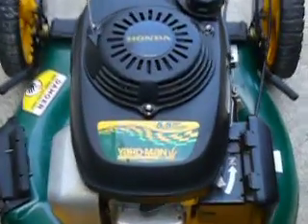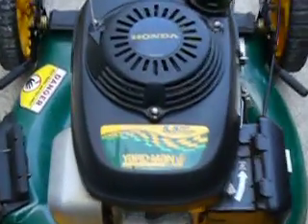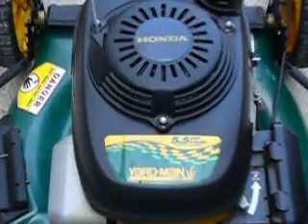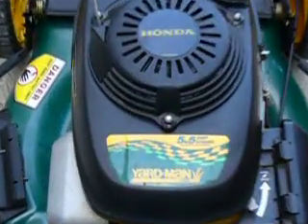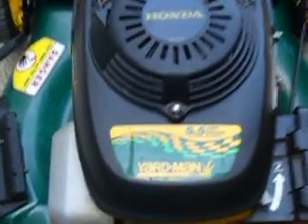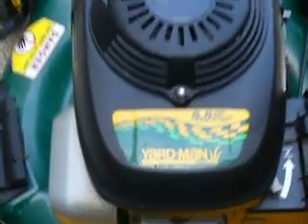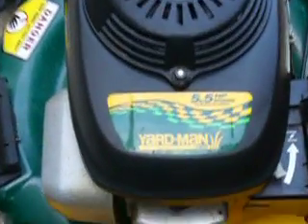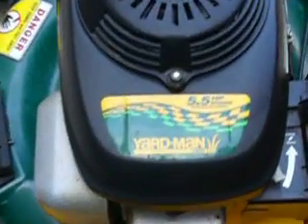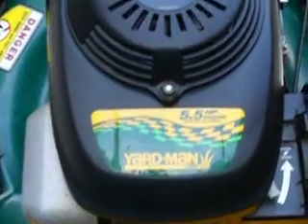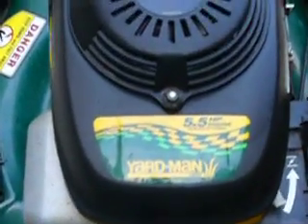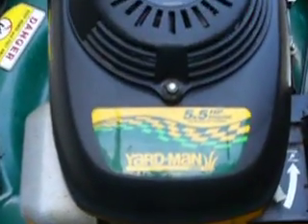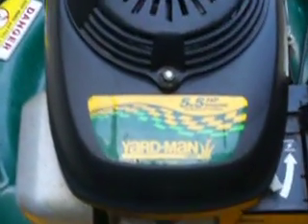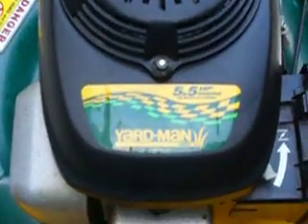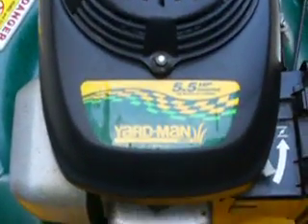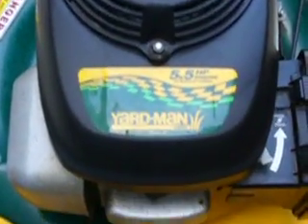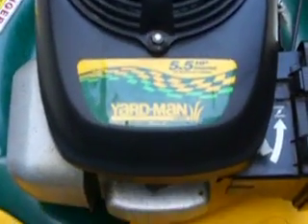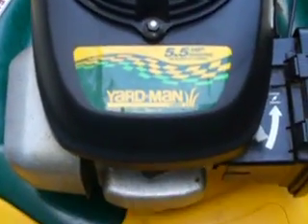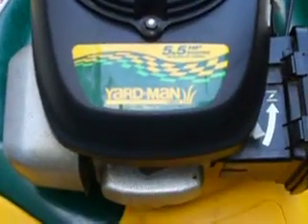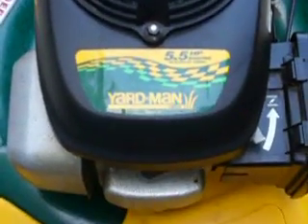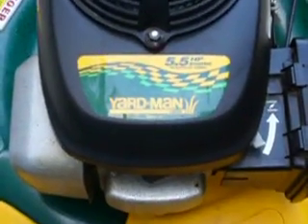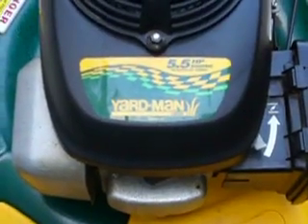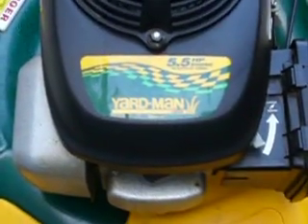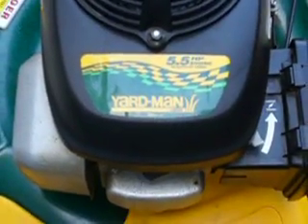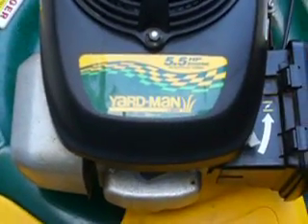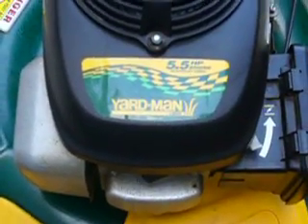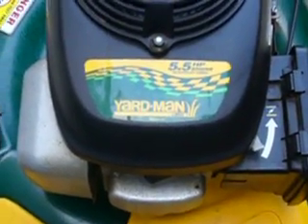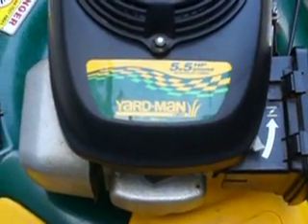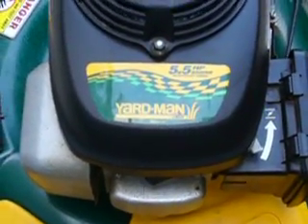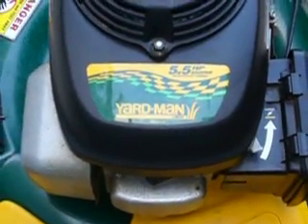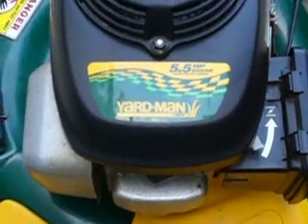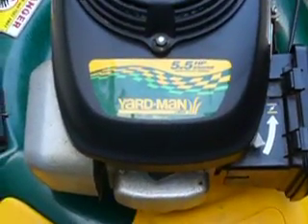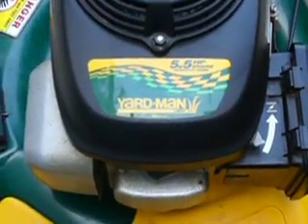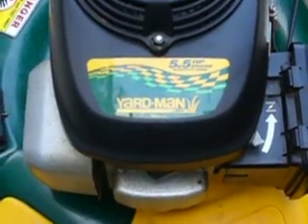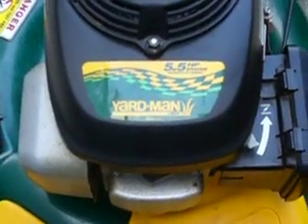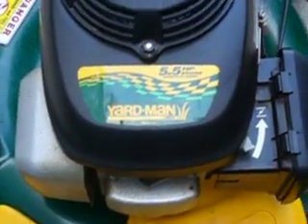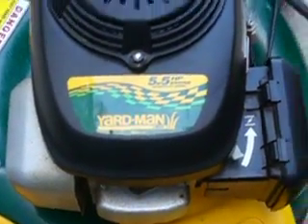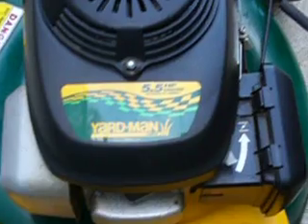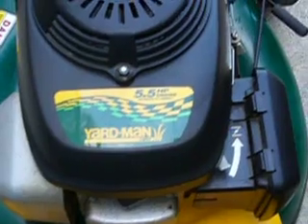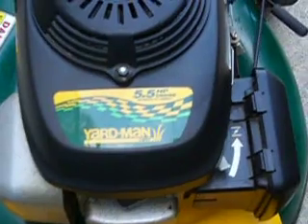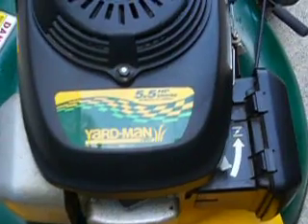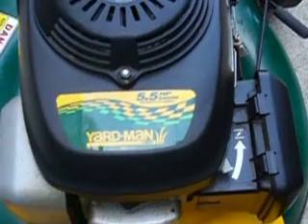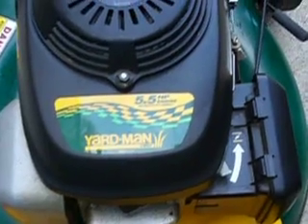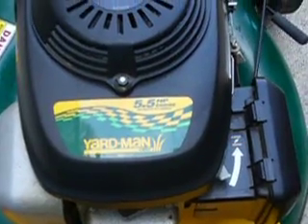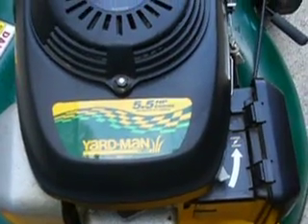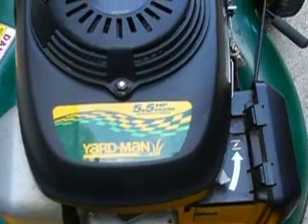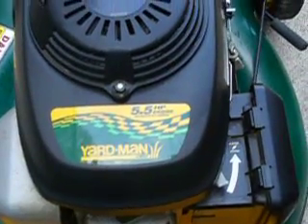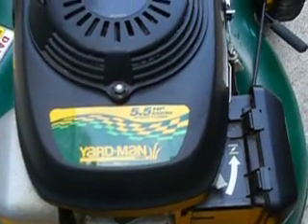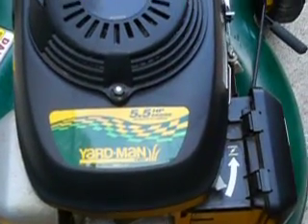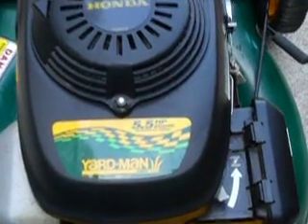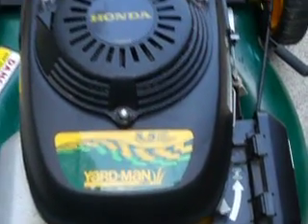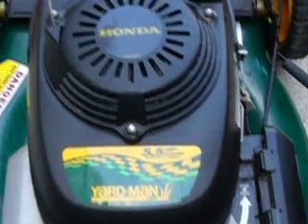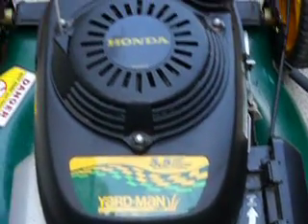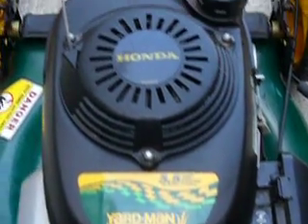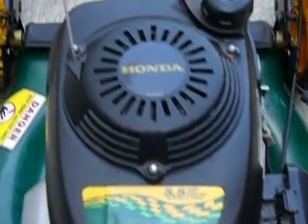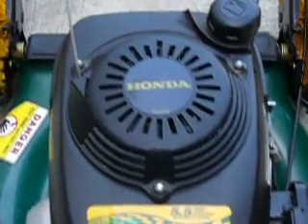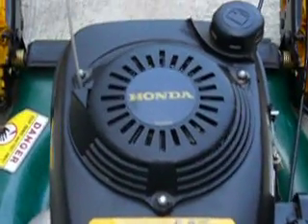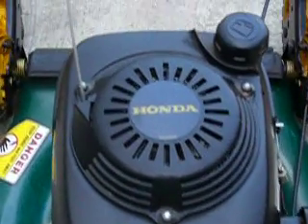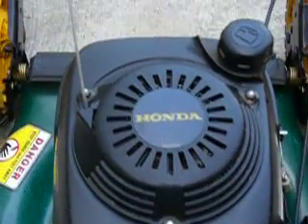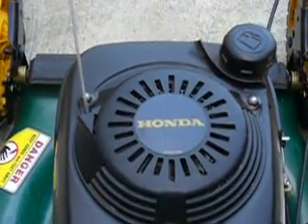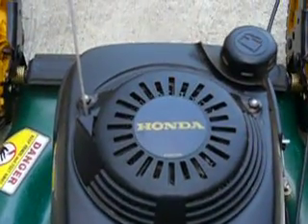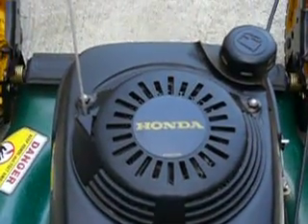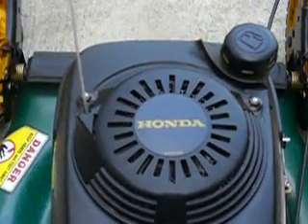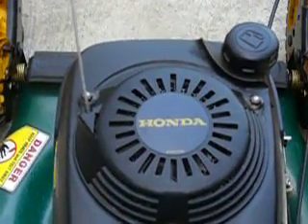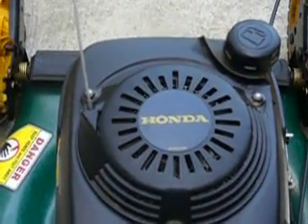As you can see, this is the engine — Yardman by MTD, 5.5 horsepower, Honda.